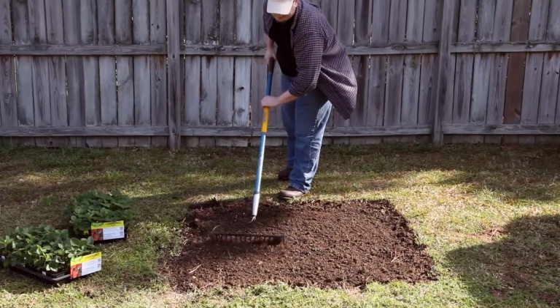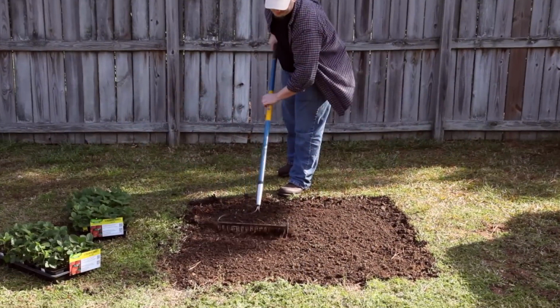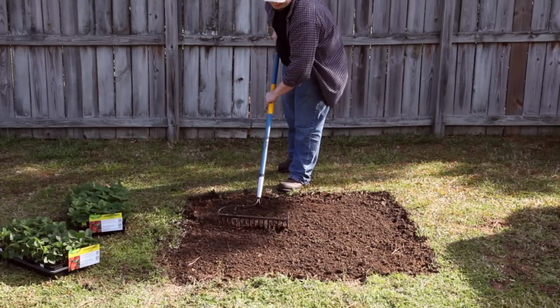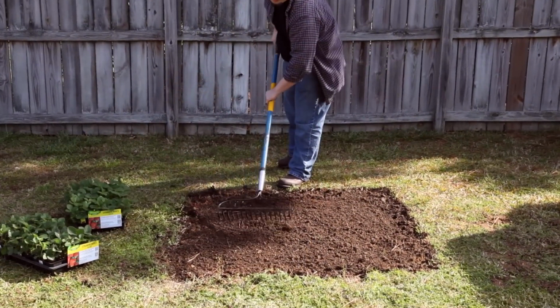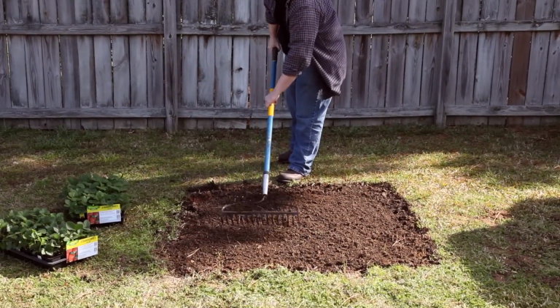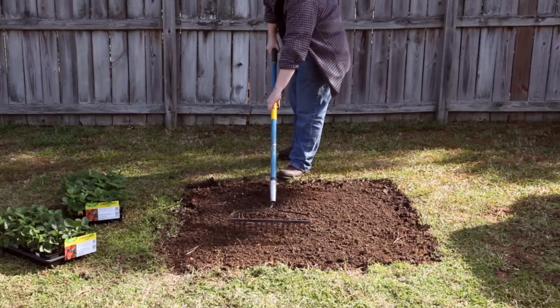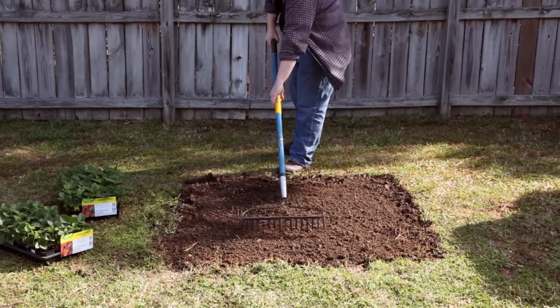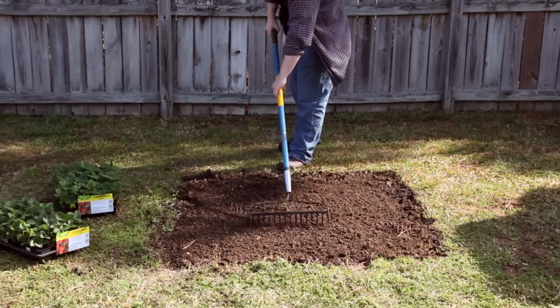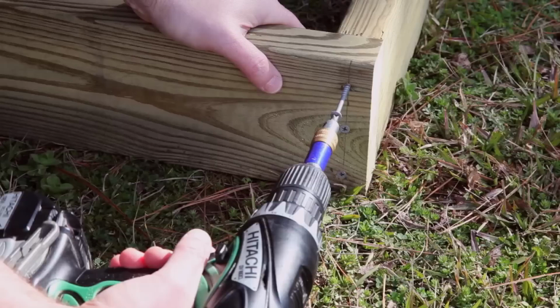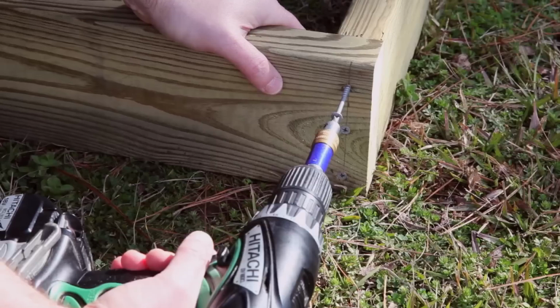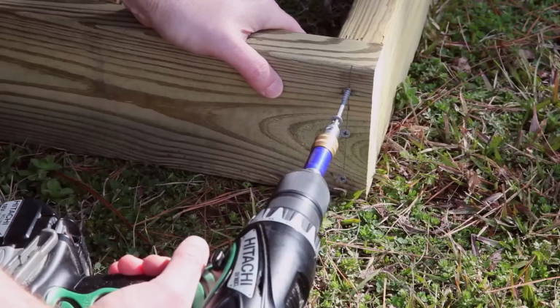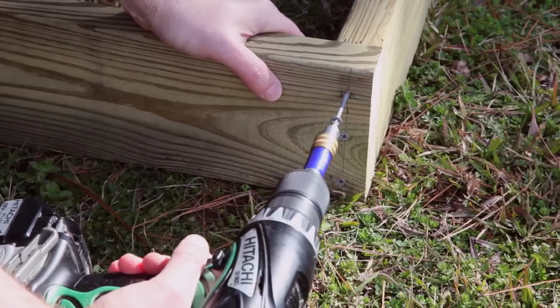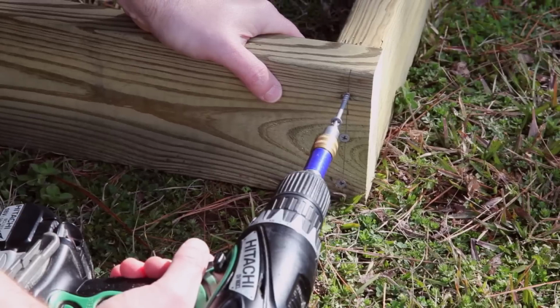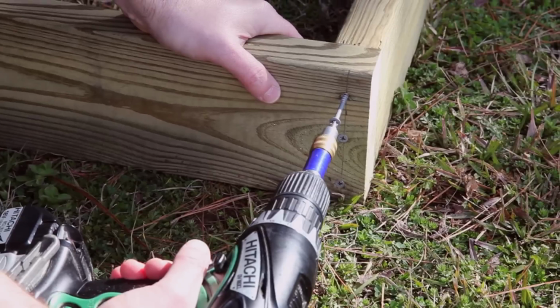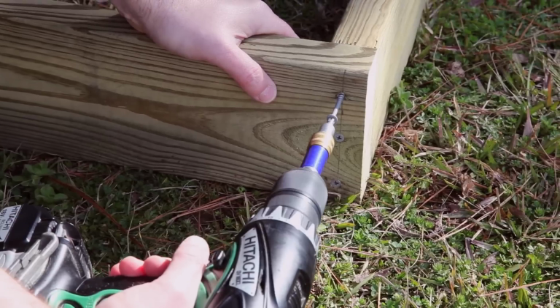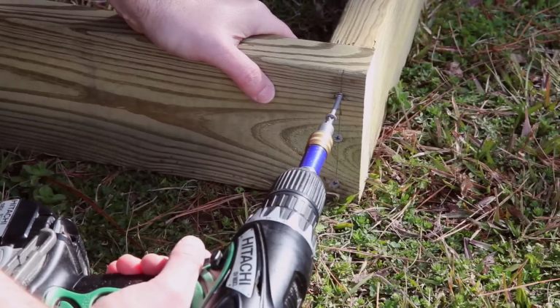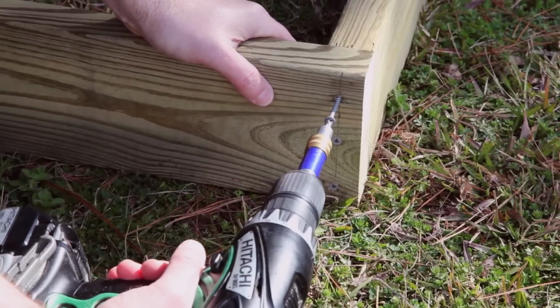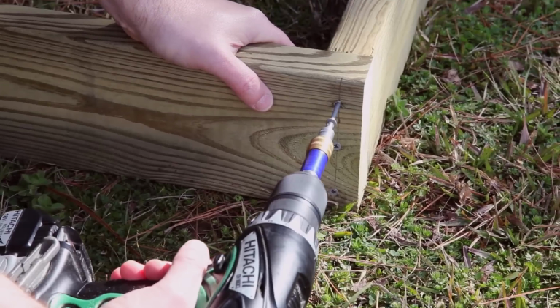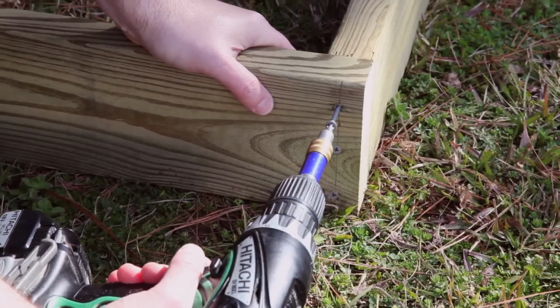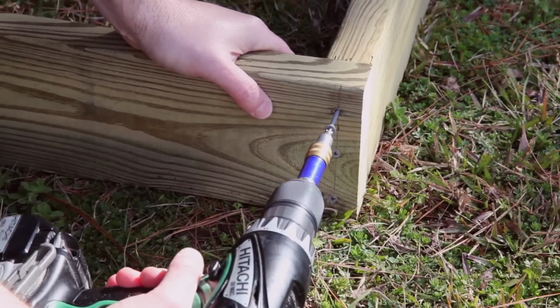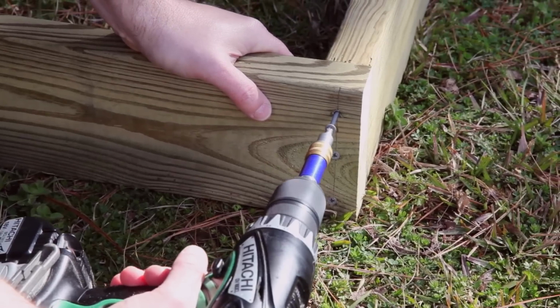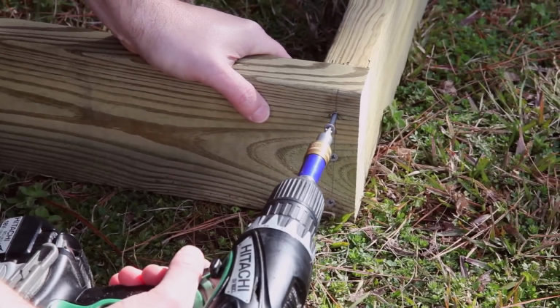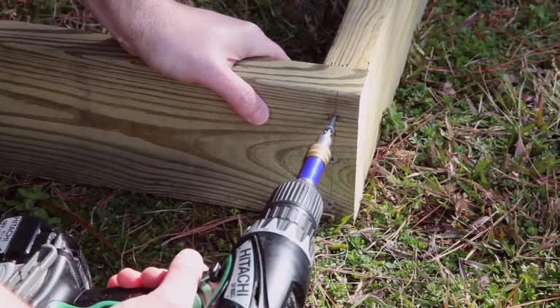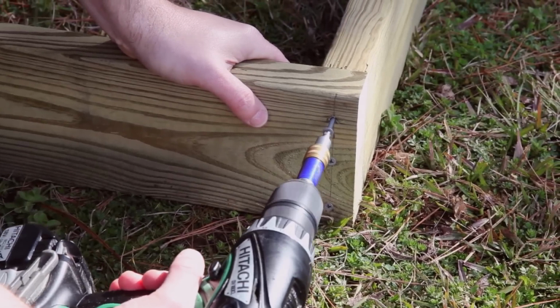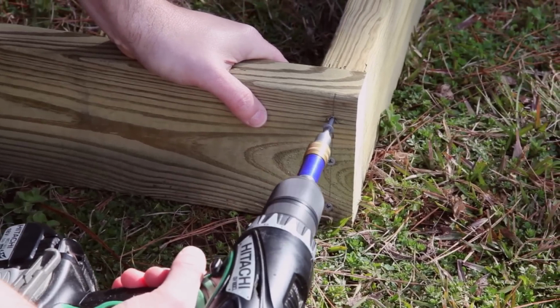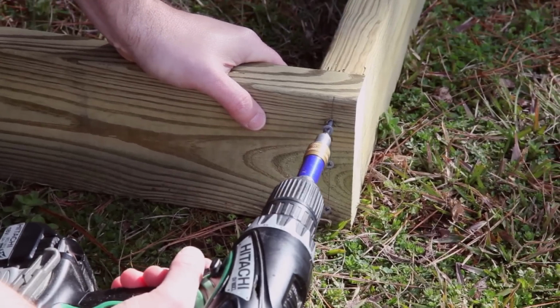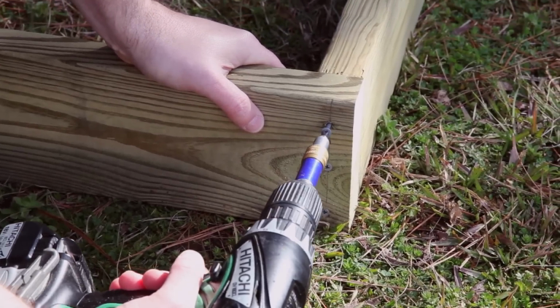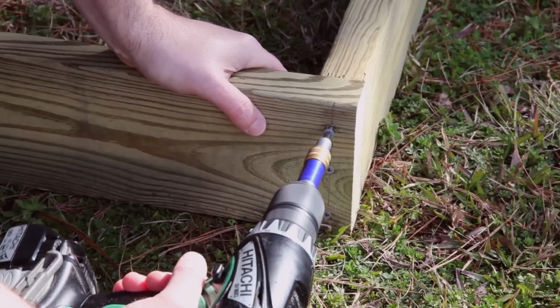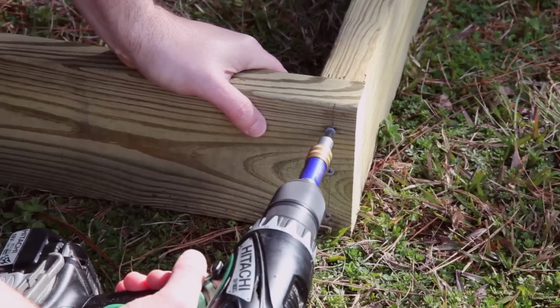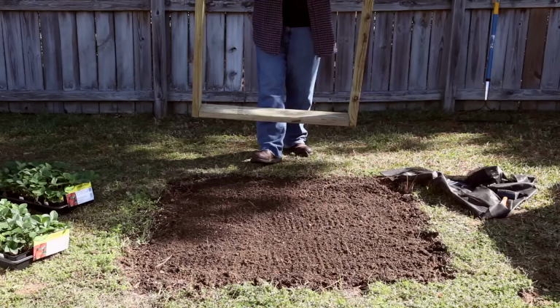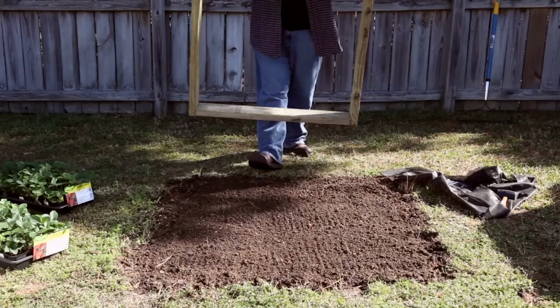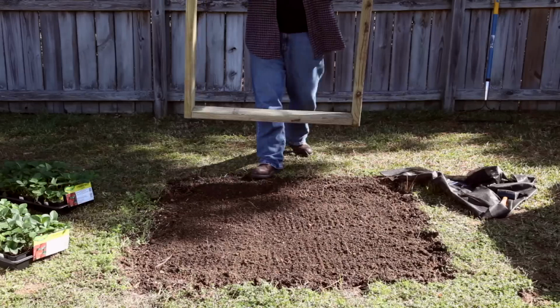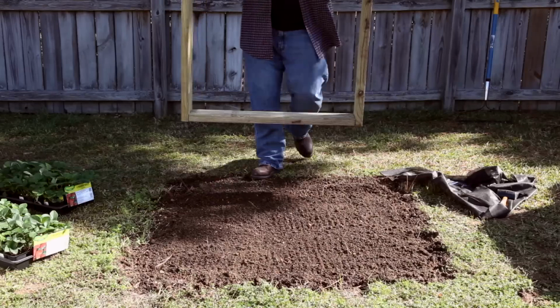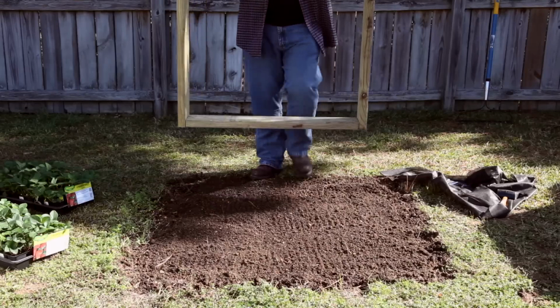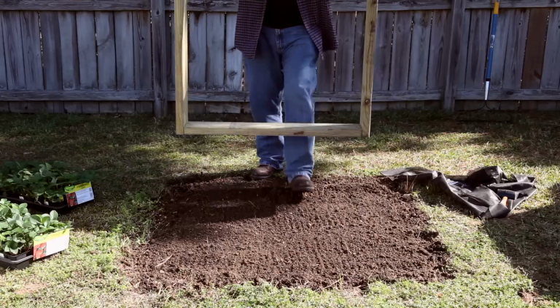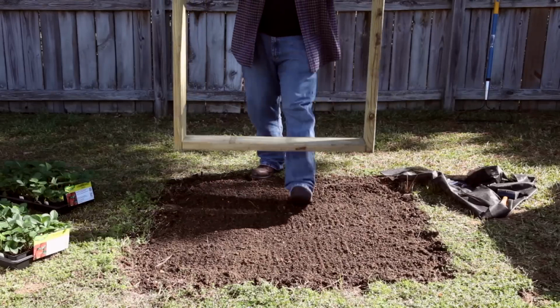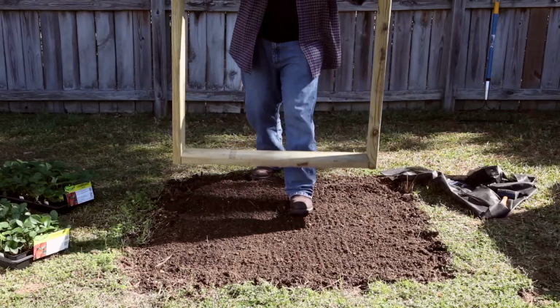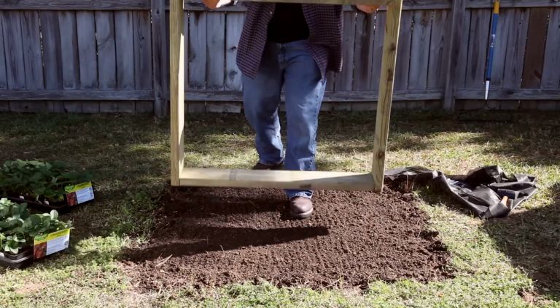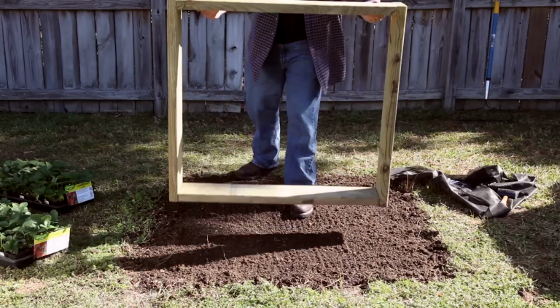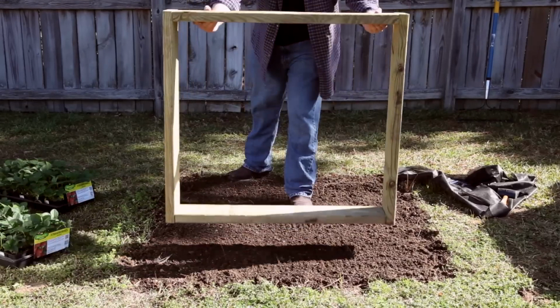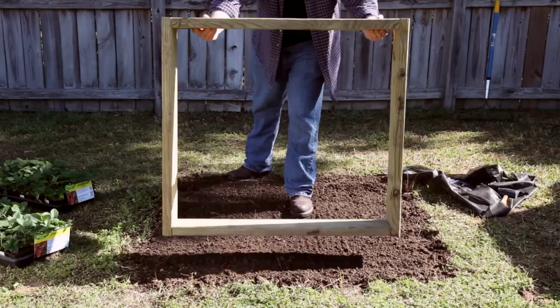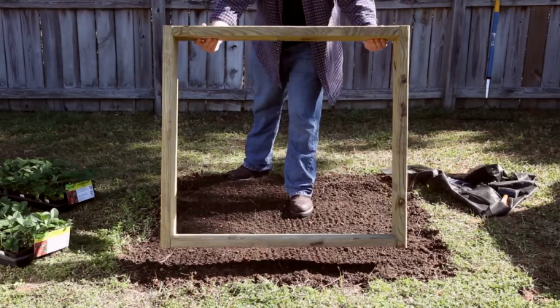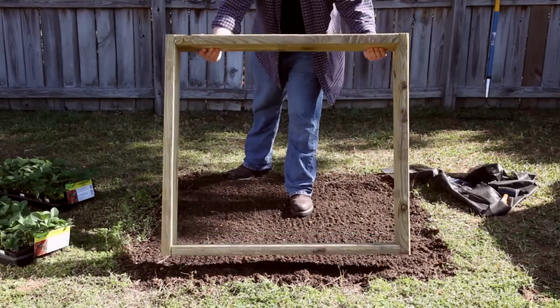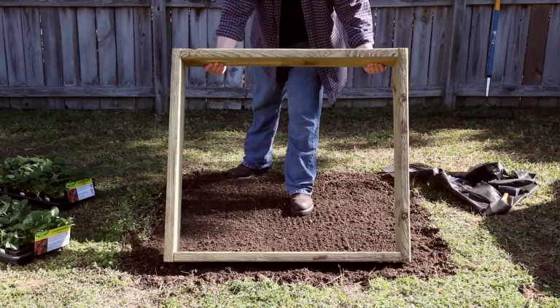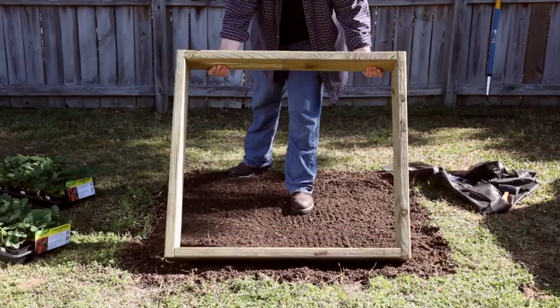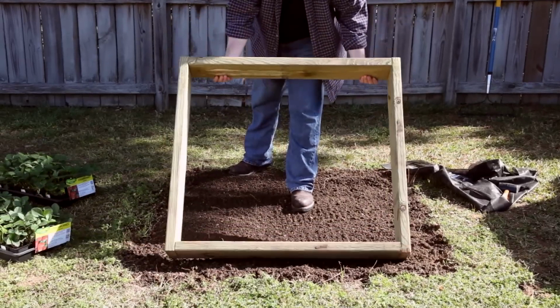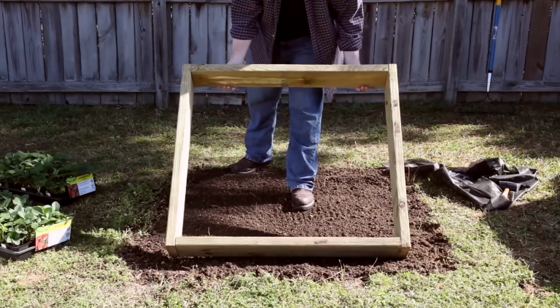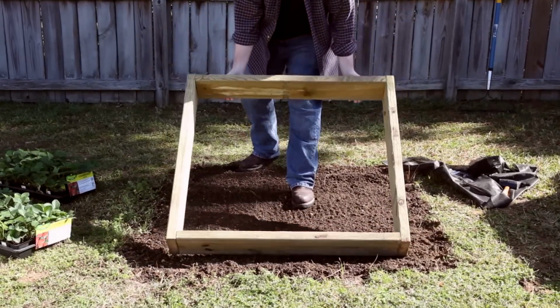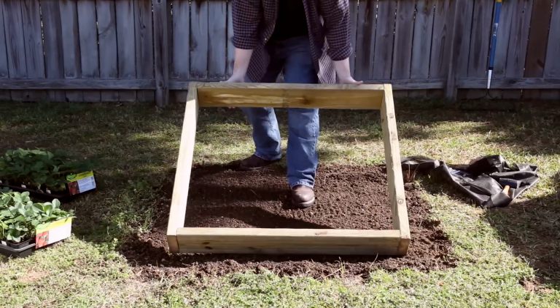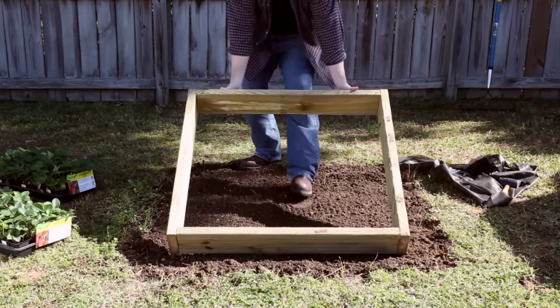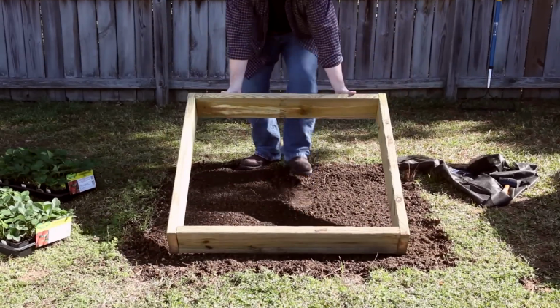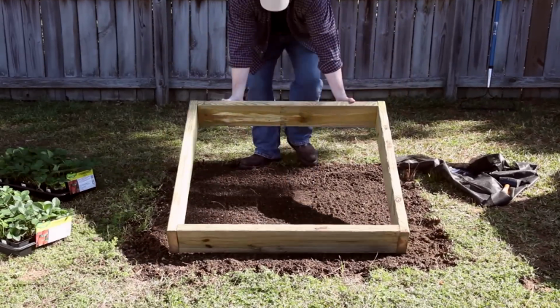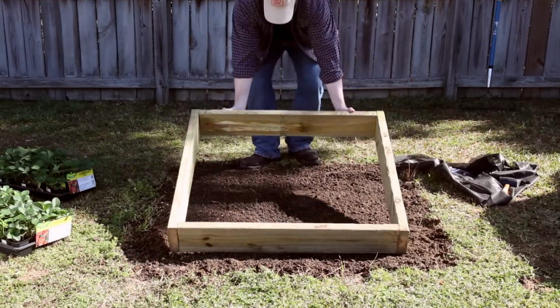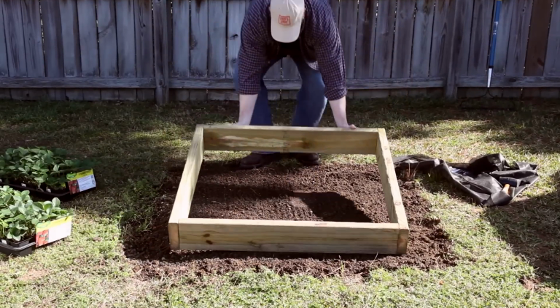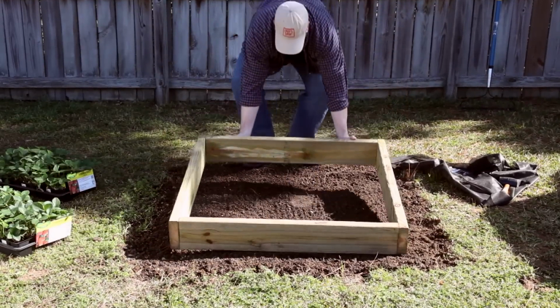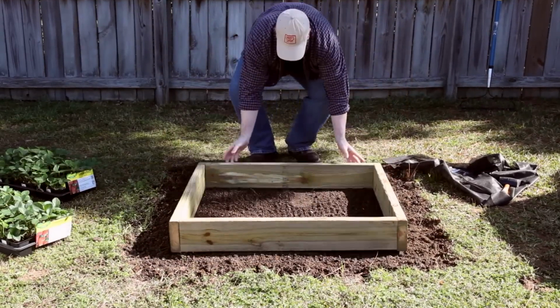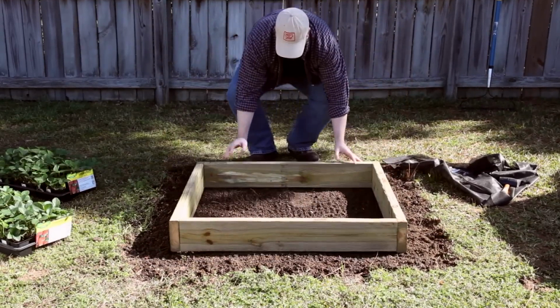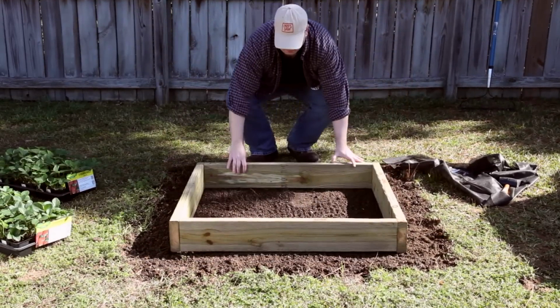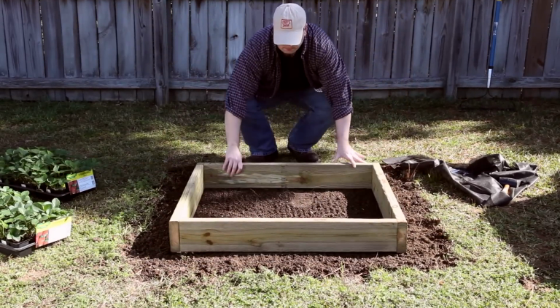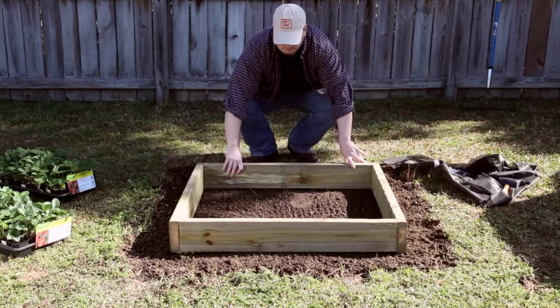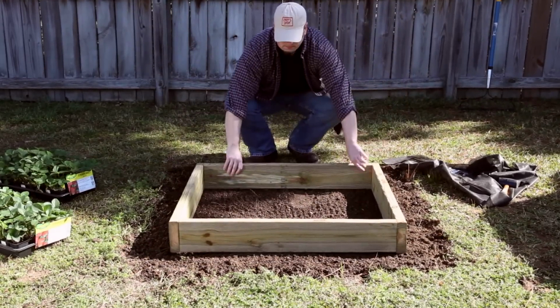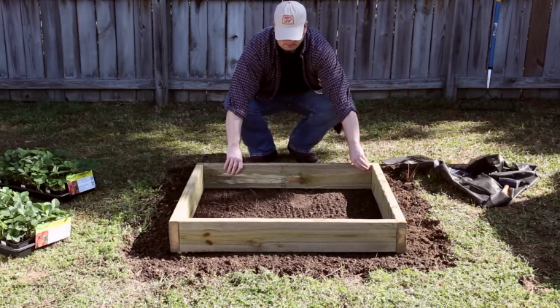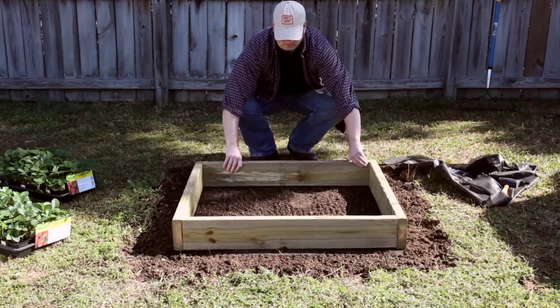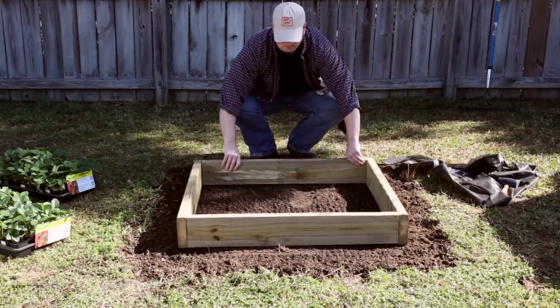Prepare the ground and assemble the bottom layer with deck screws. Place the bottom layer centered in your prepared area, making sure it is nice and level.